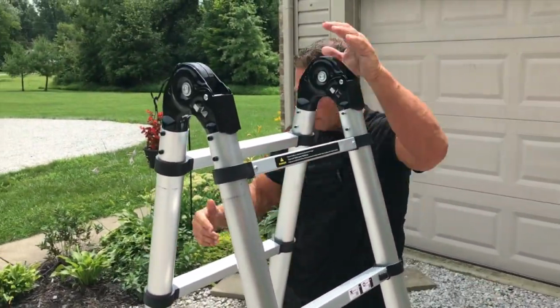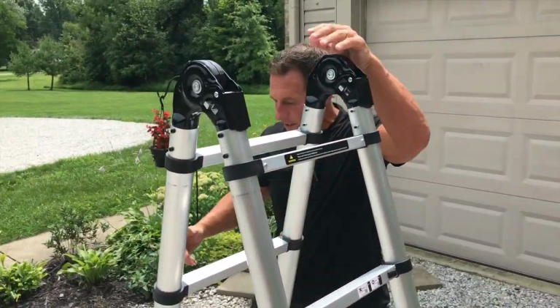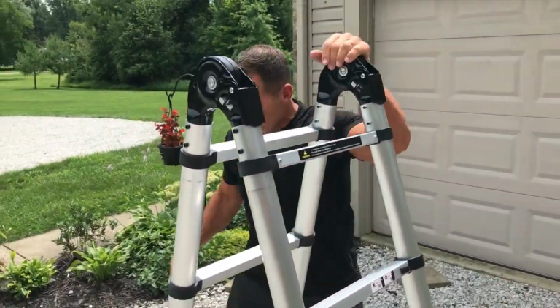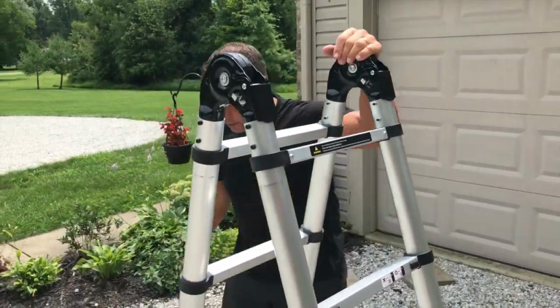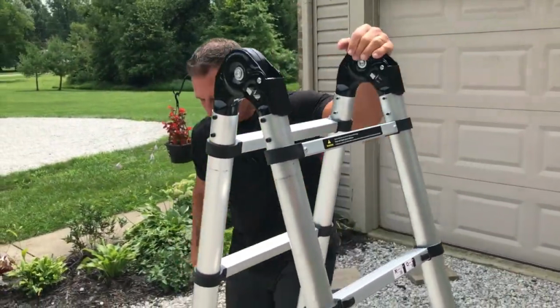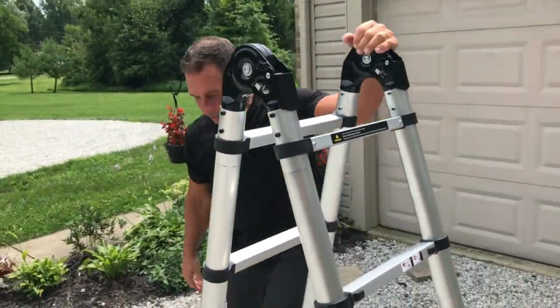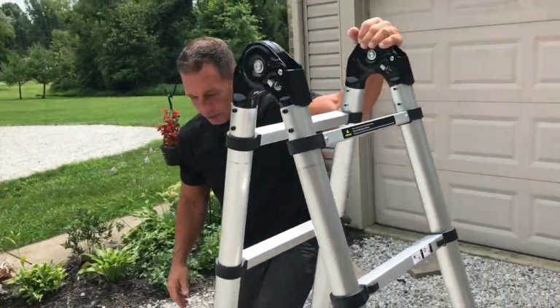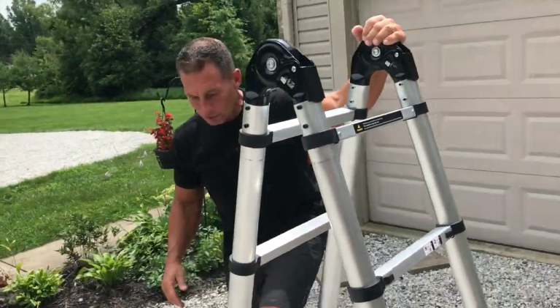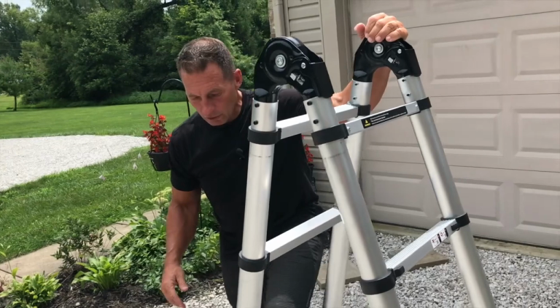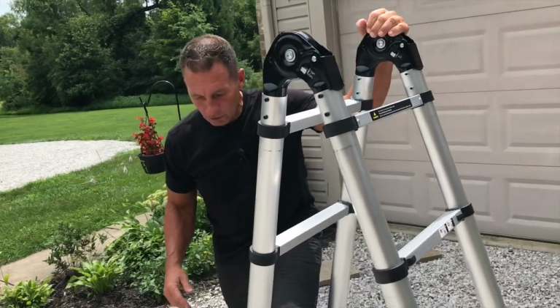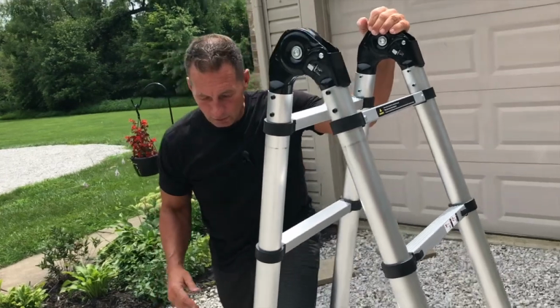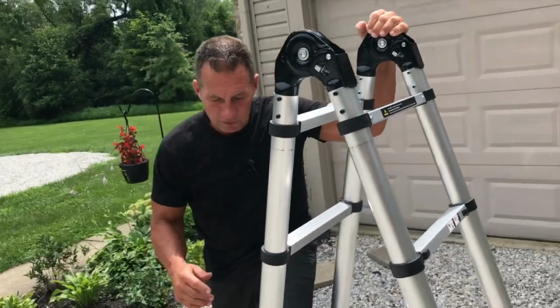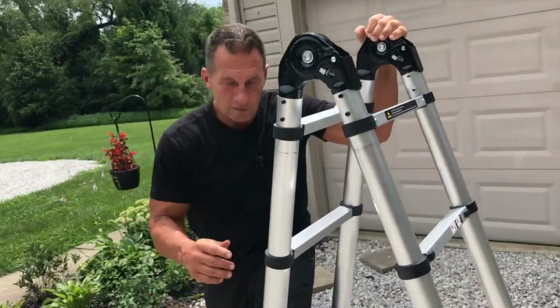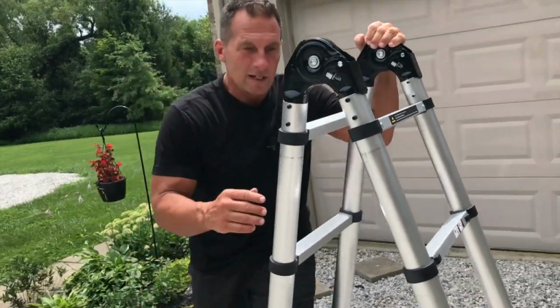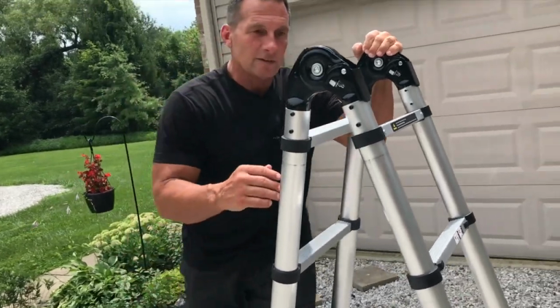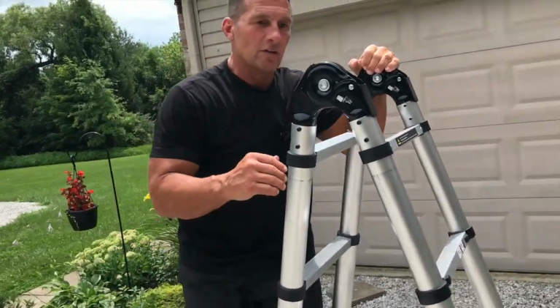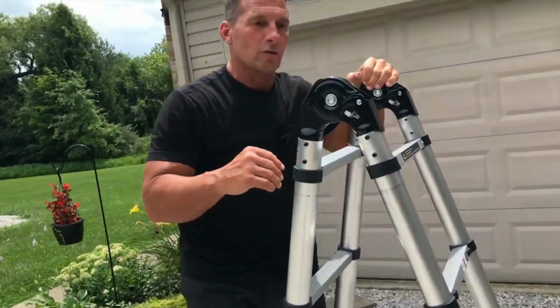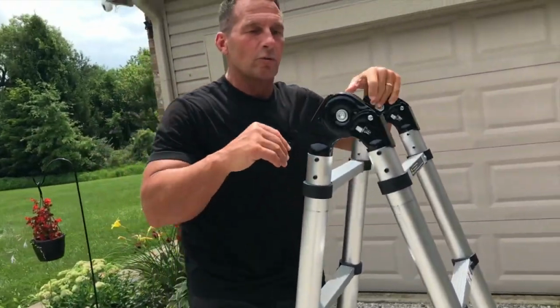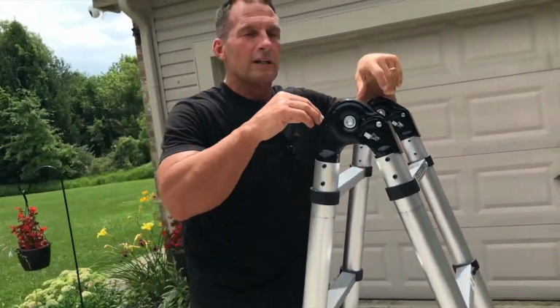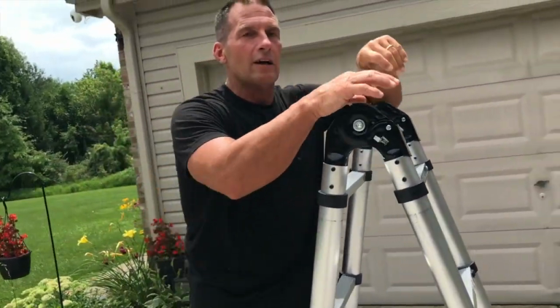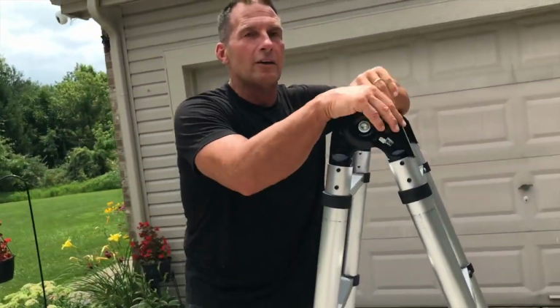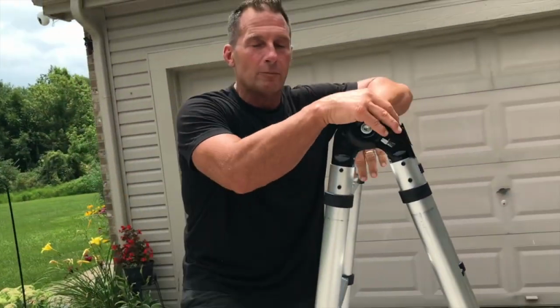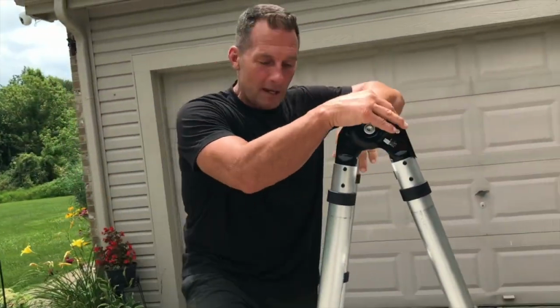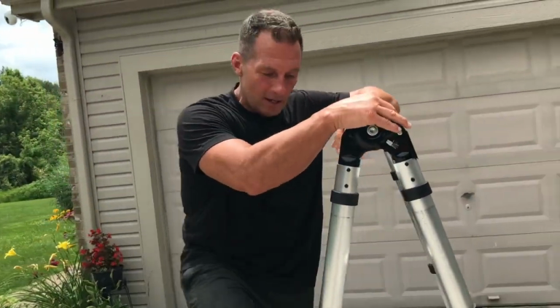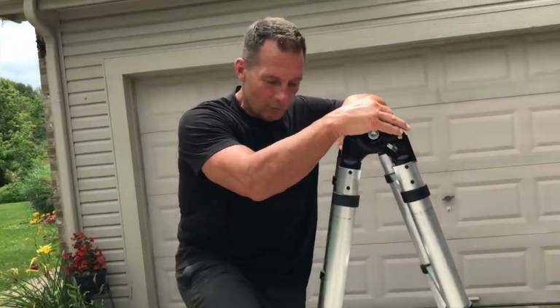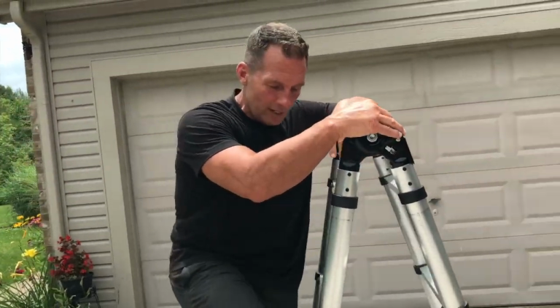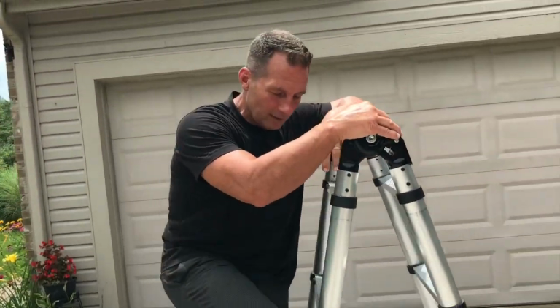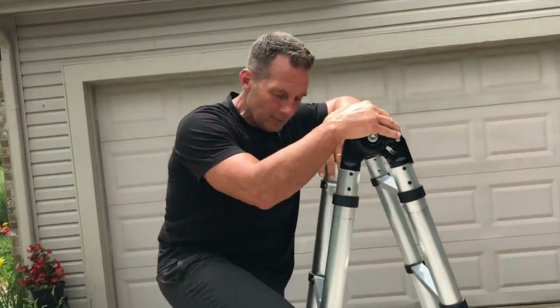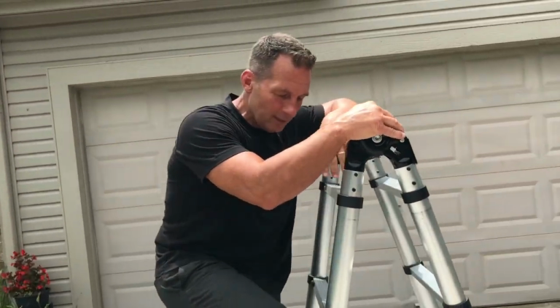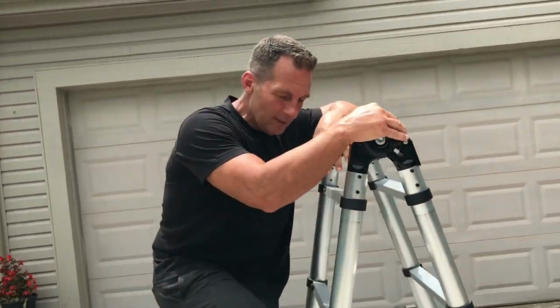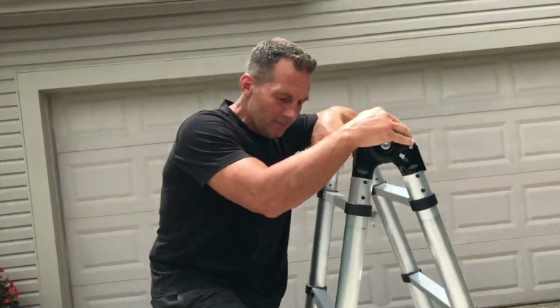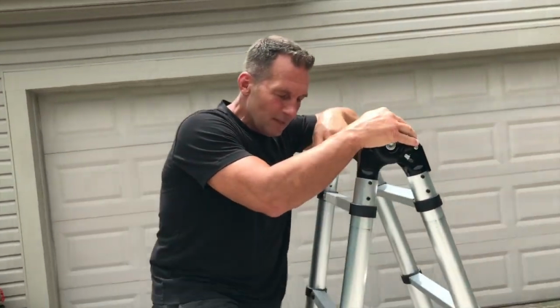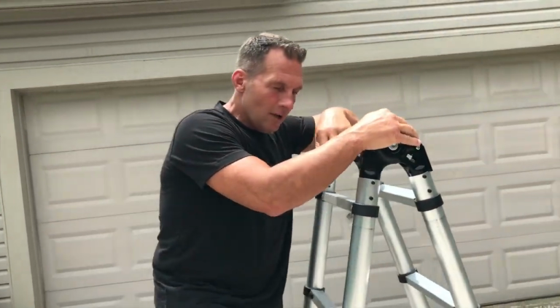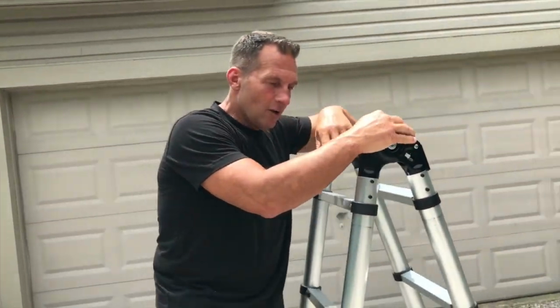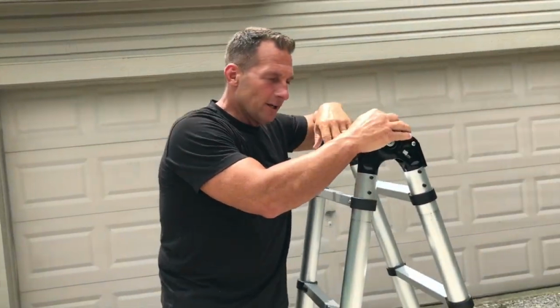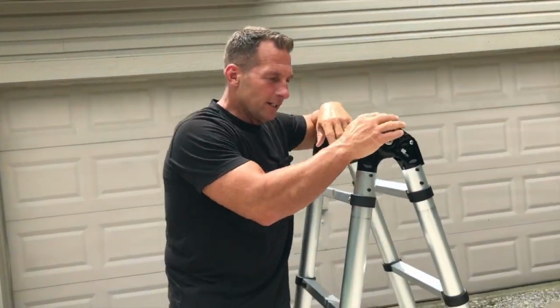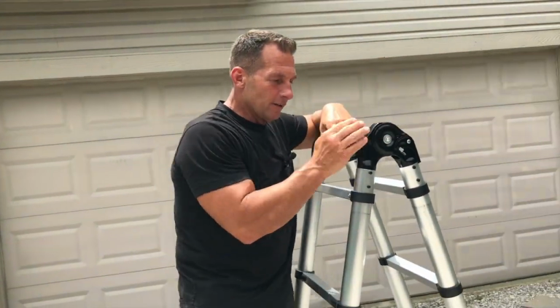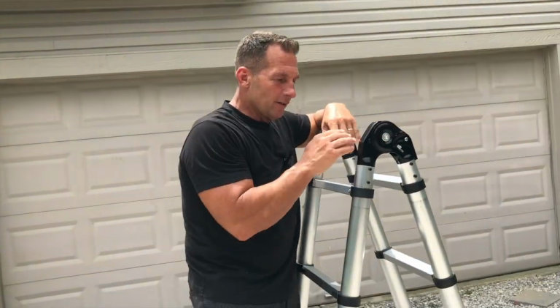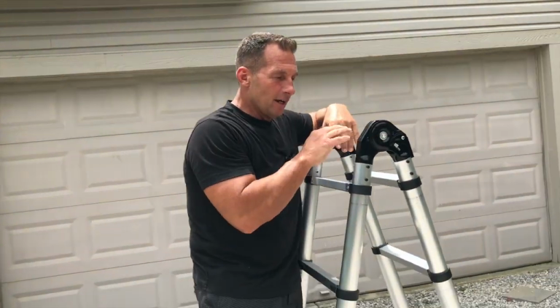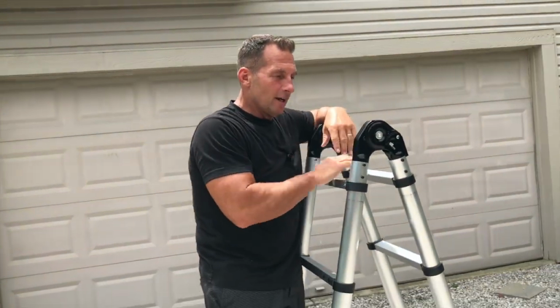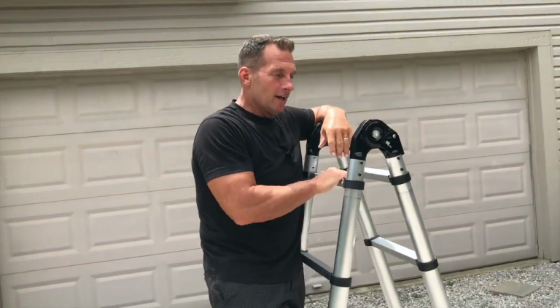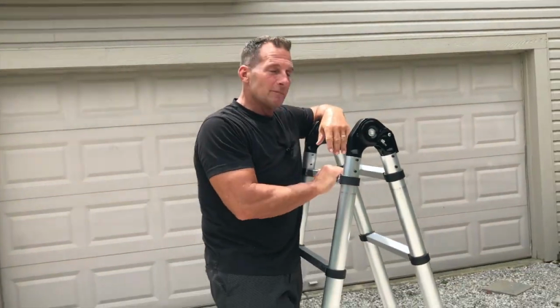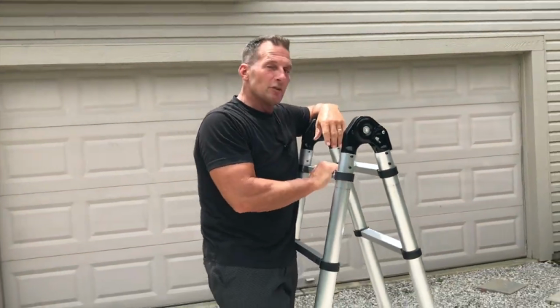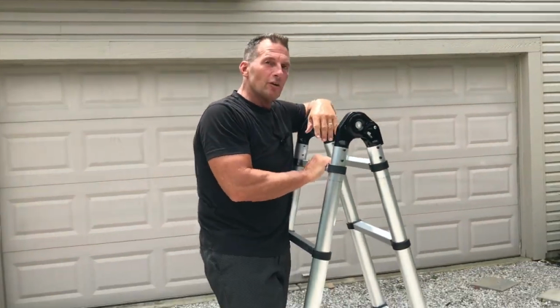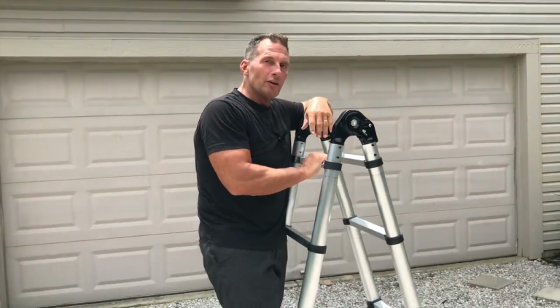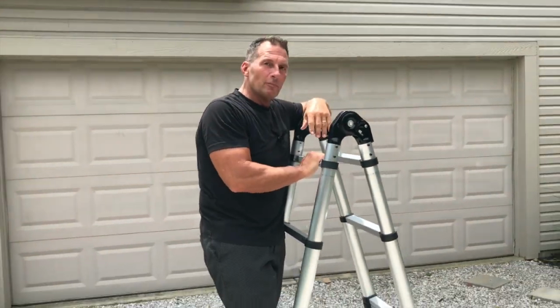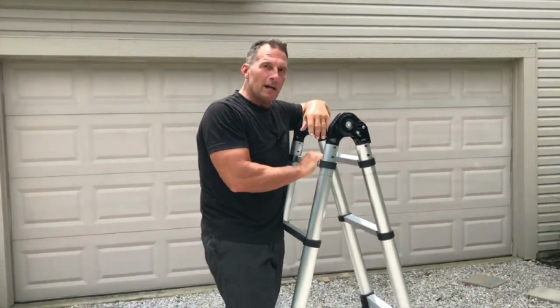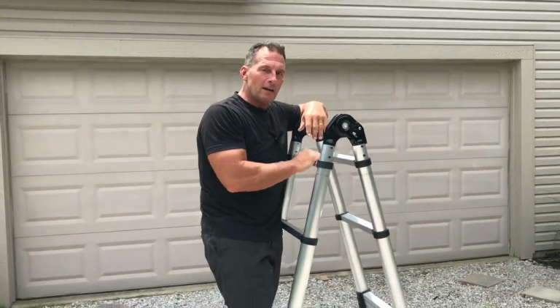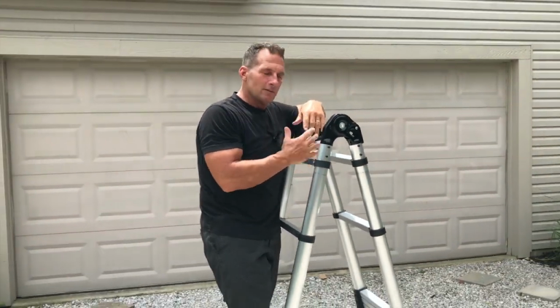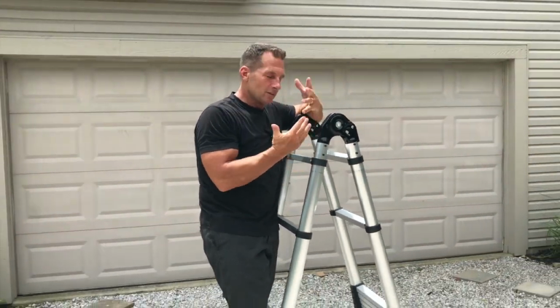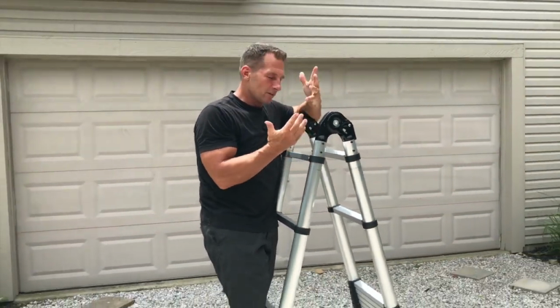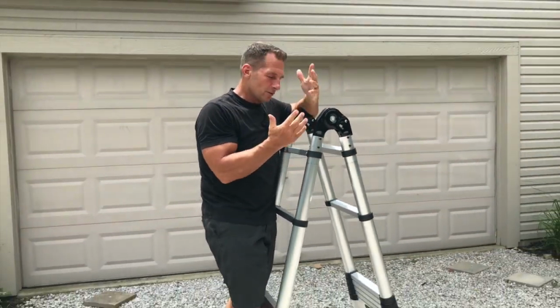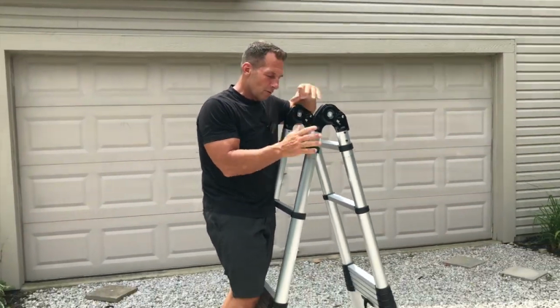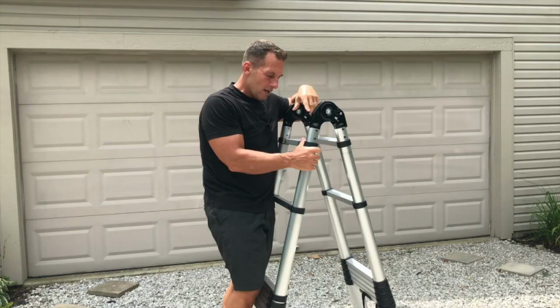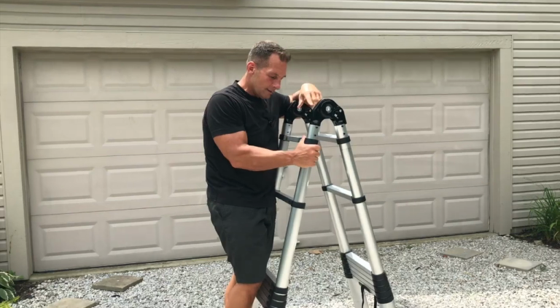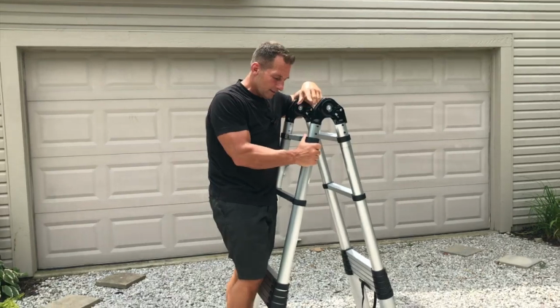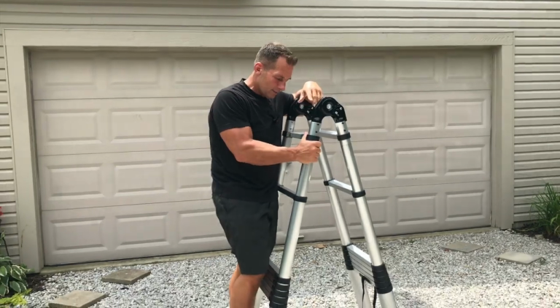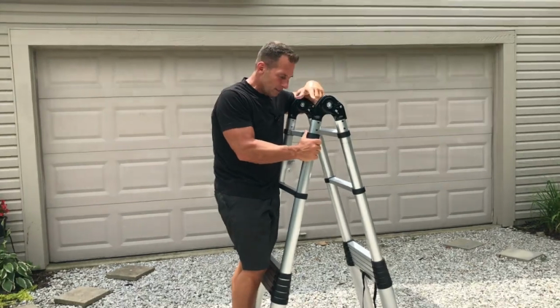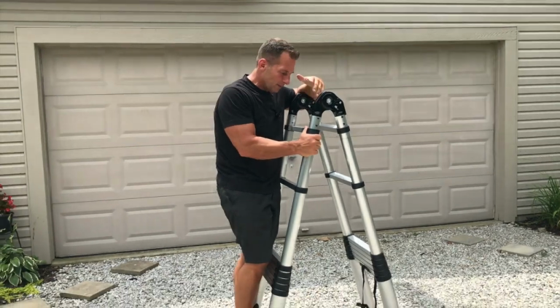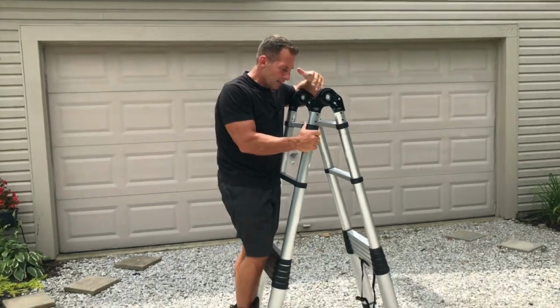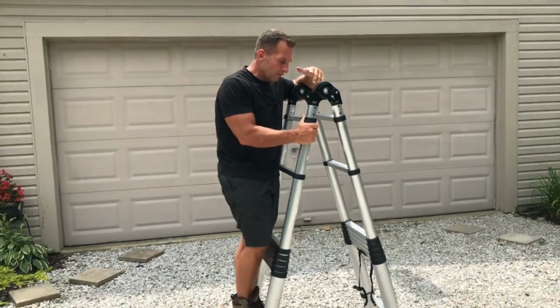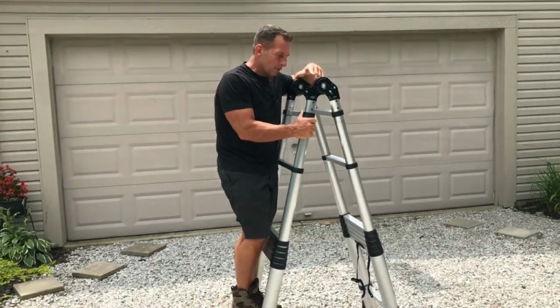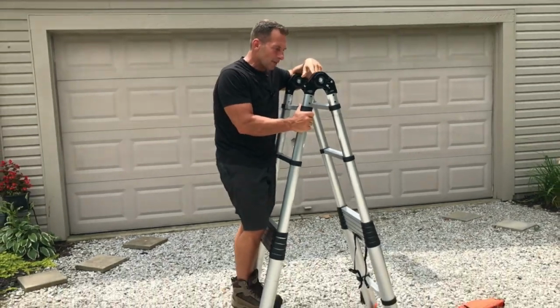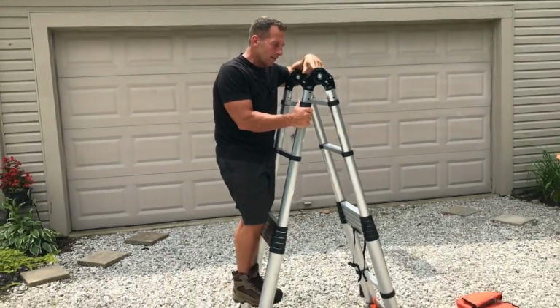This has a 300-pound weight limit. I'm 200 pounds, so it's a piece of cake for me.